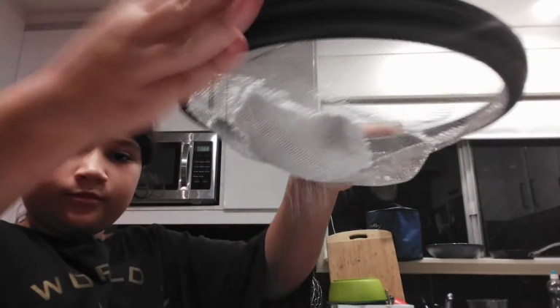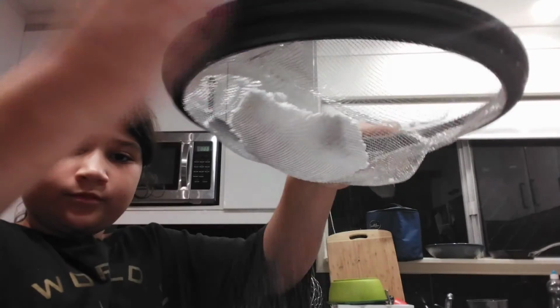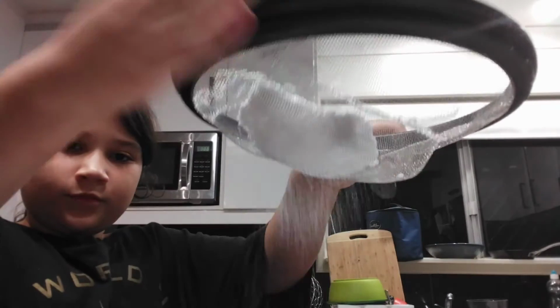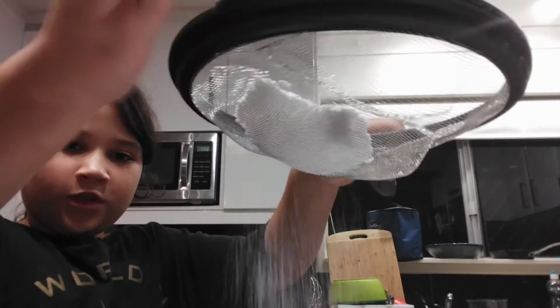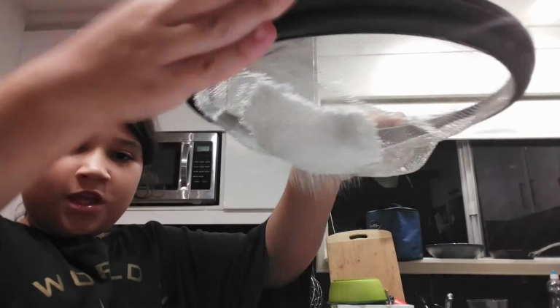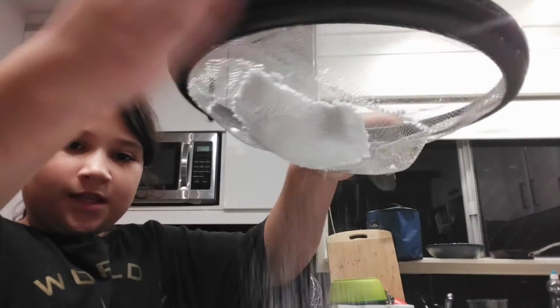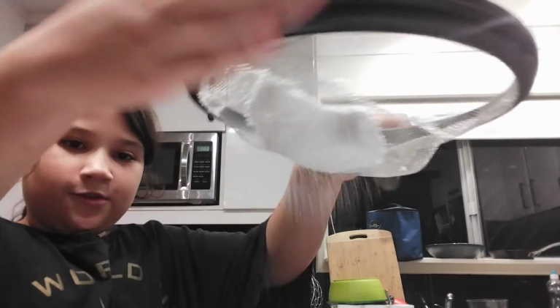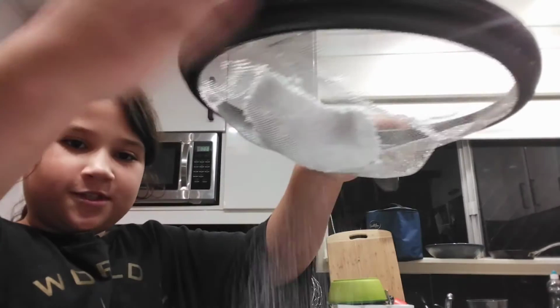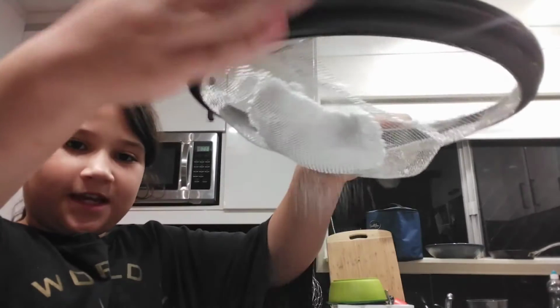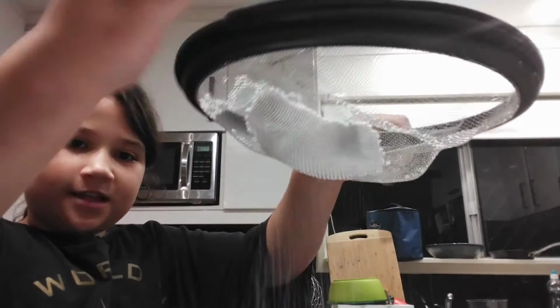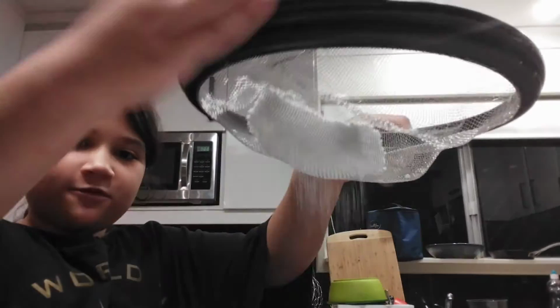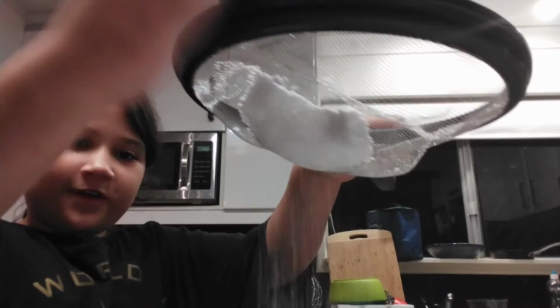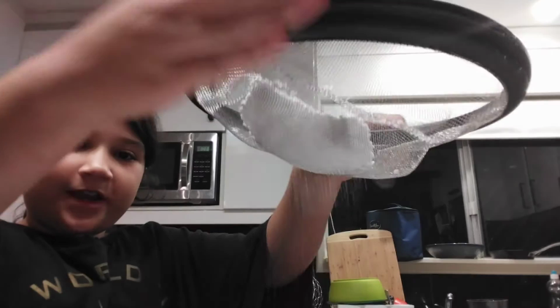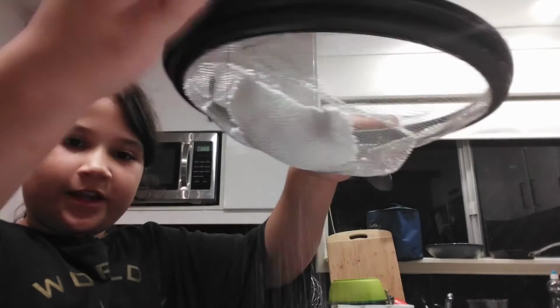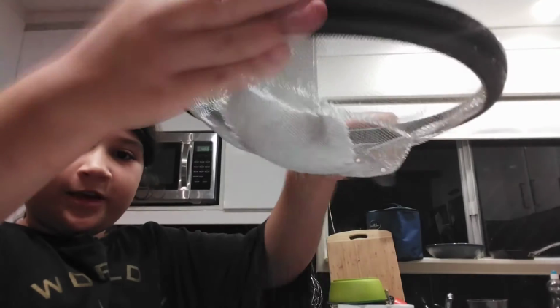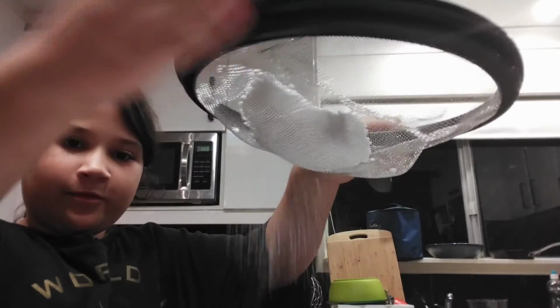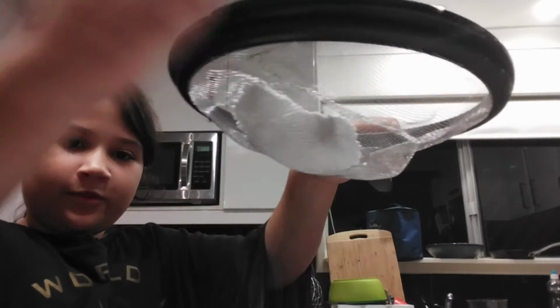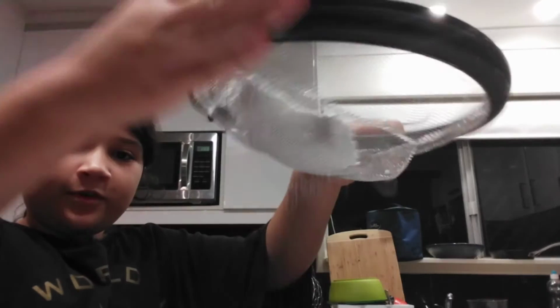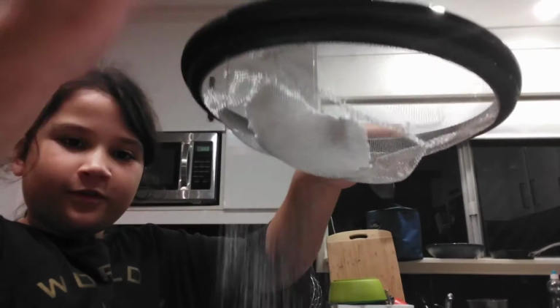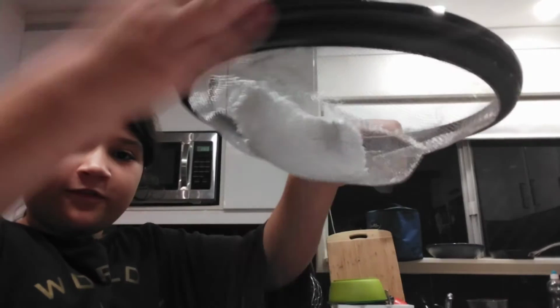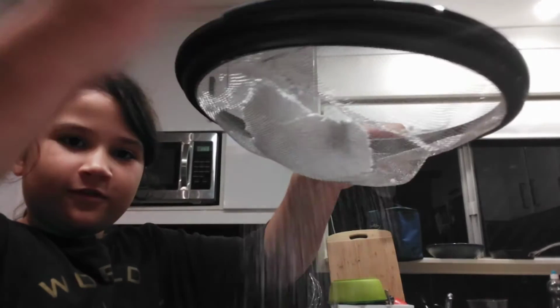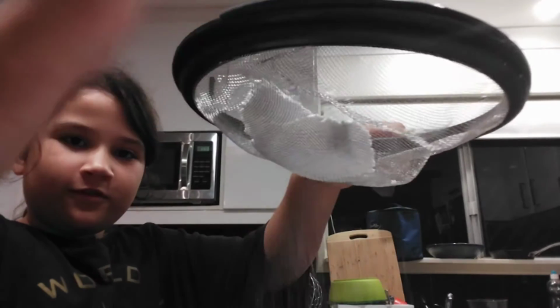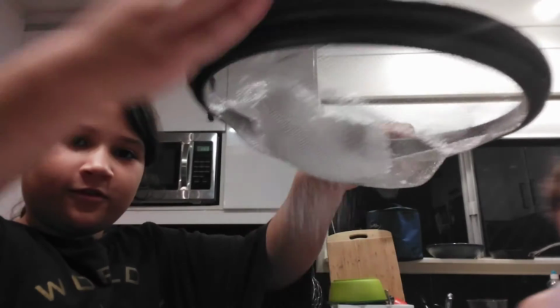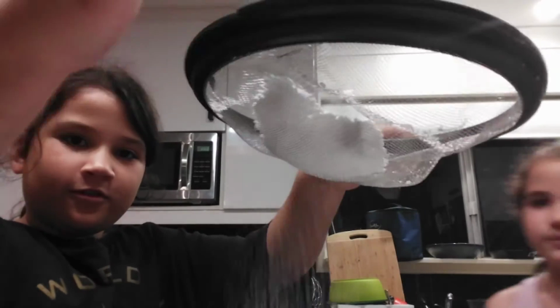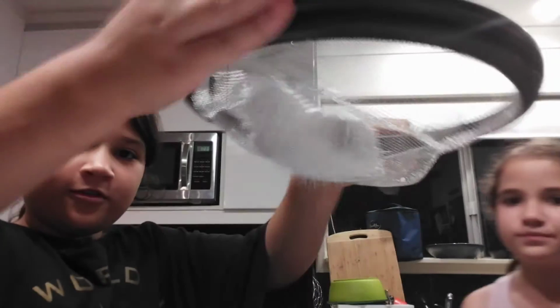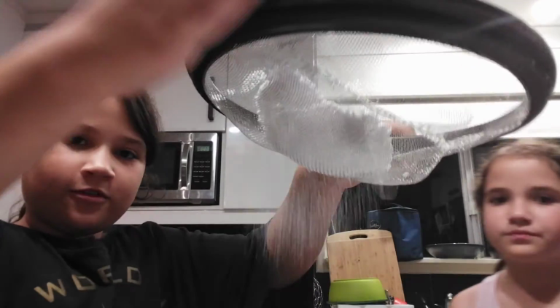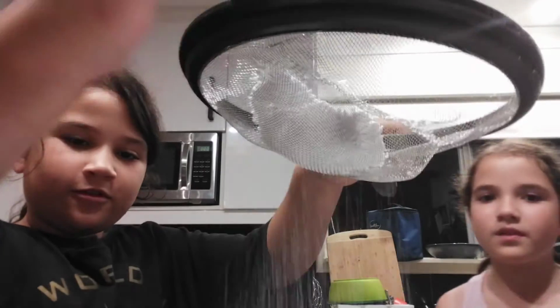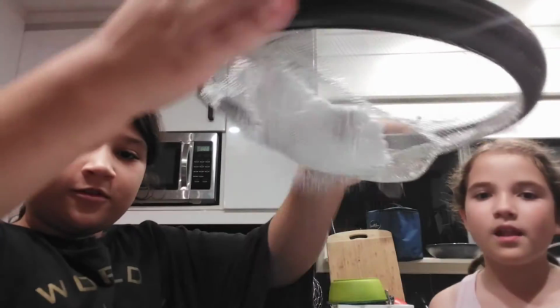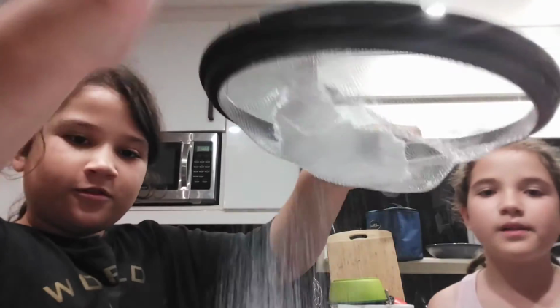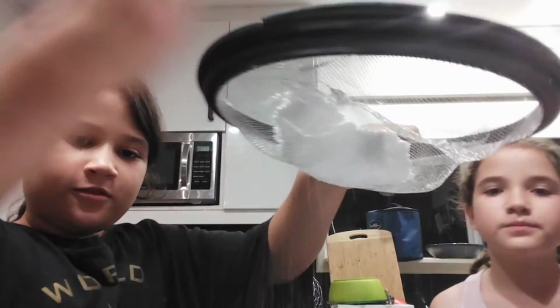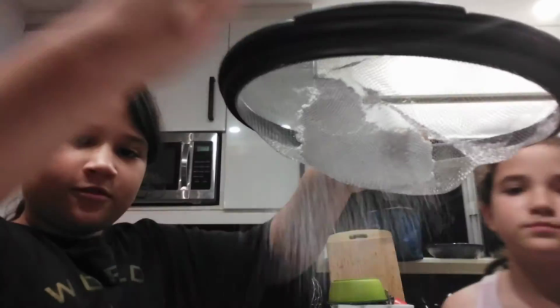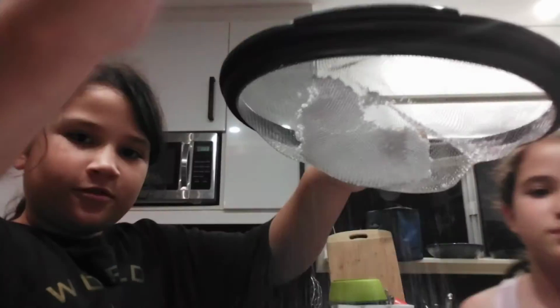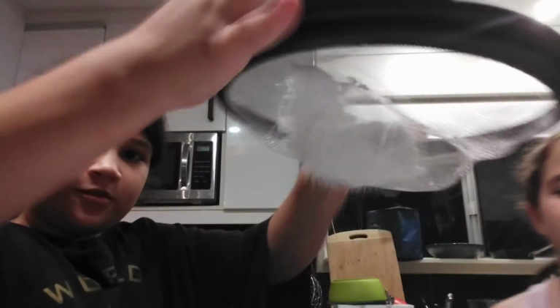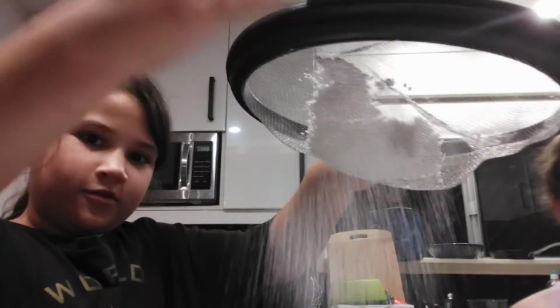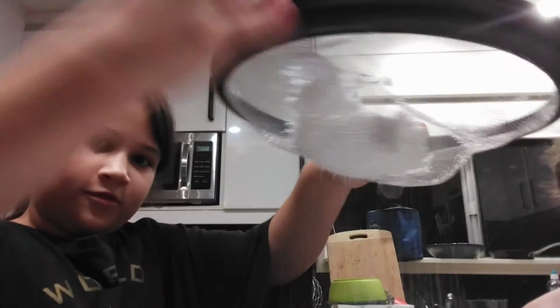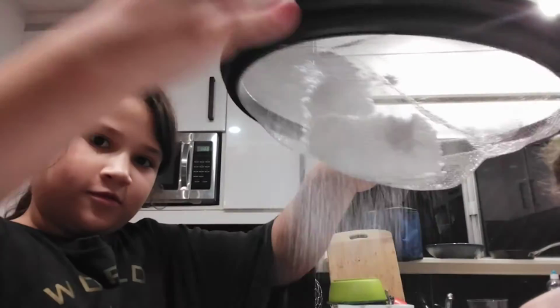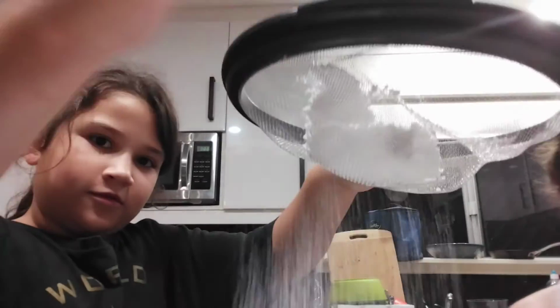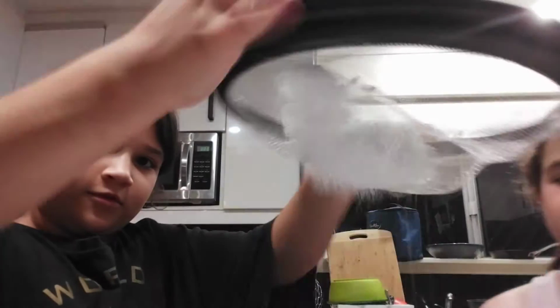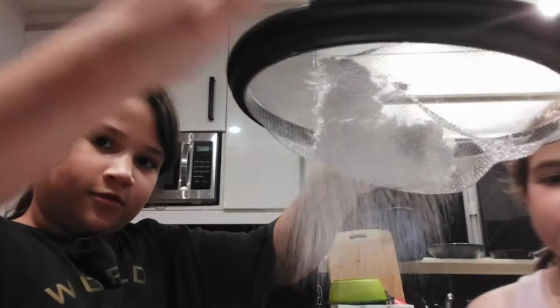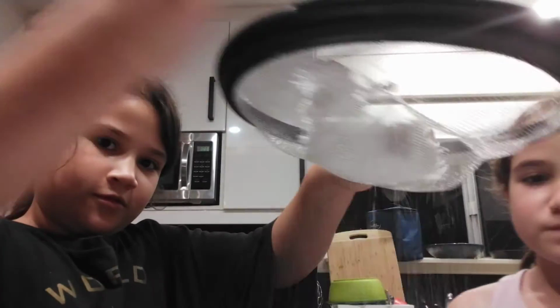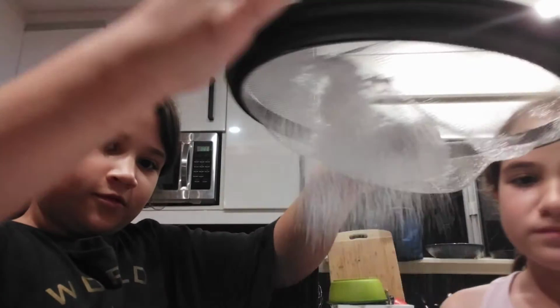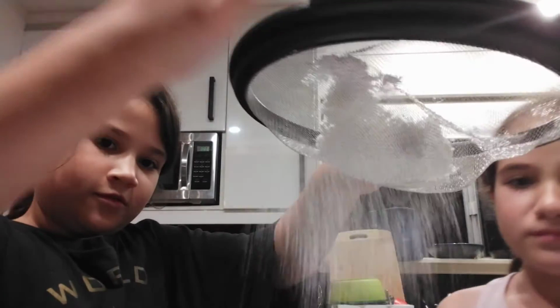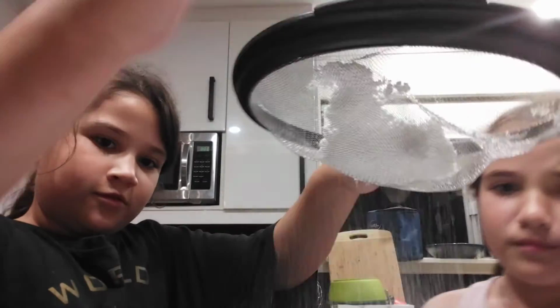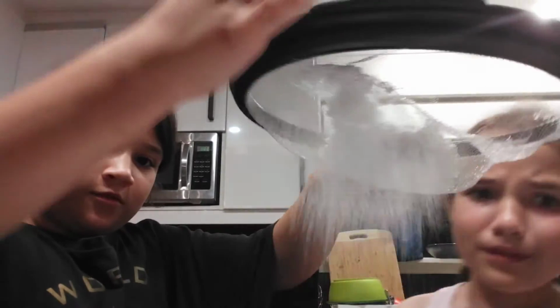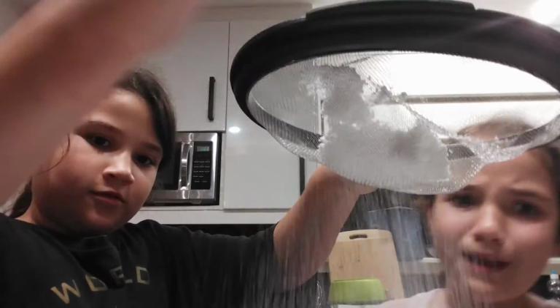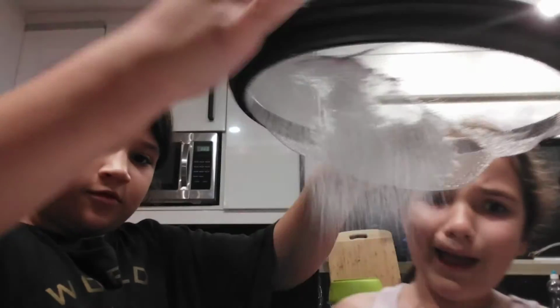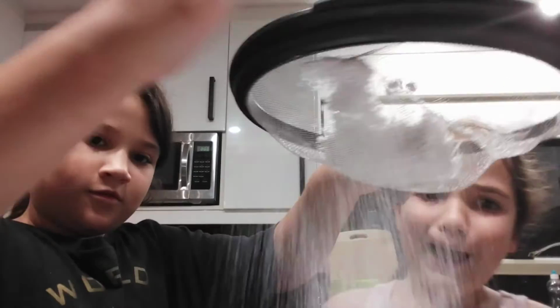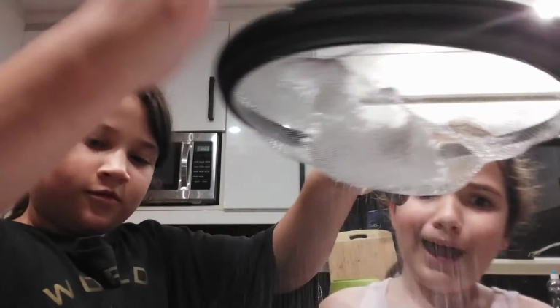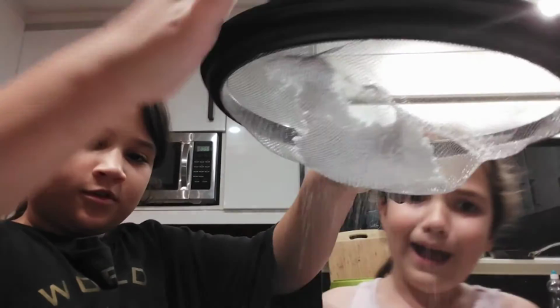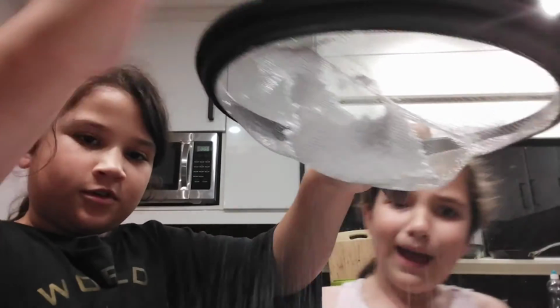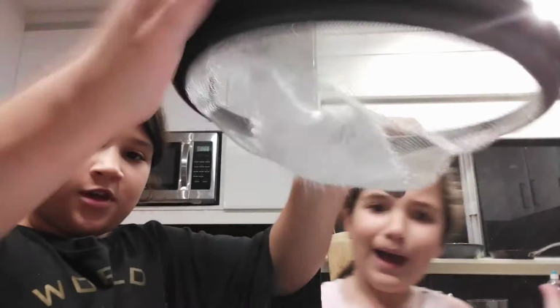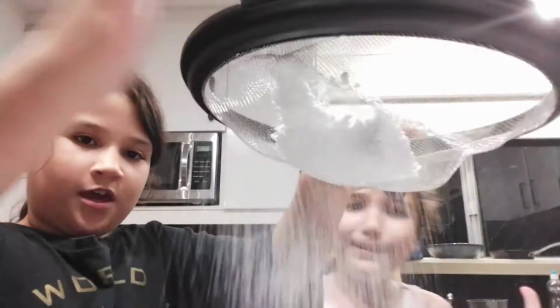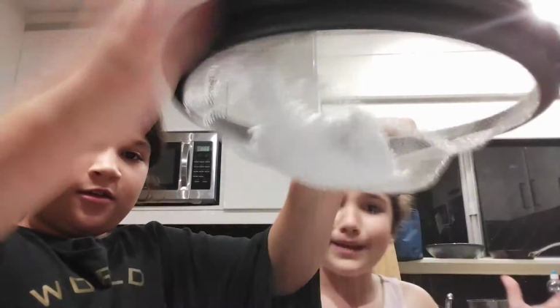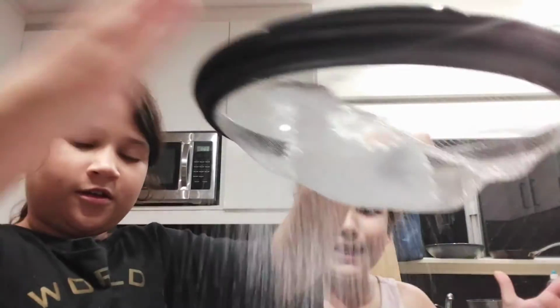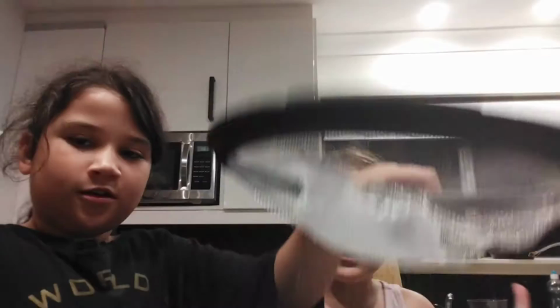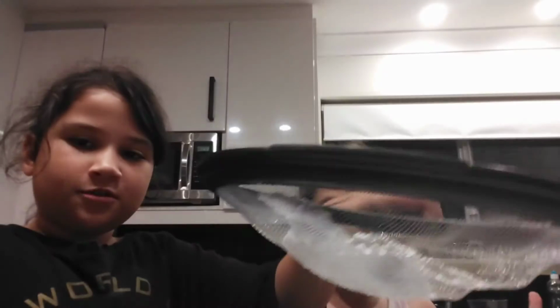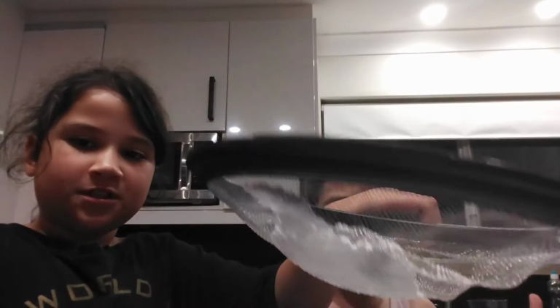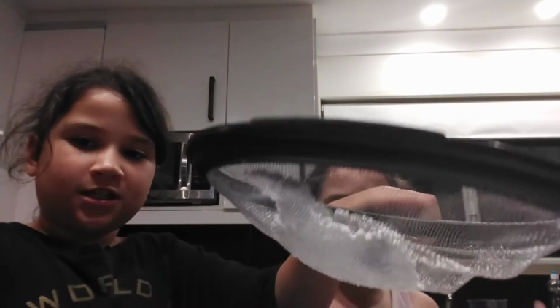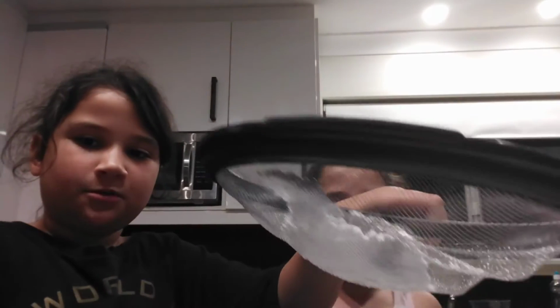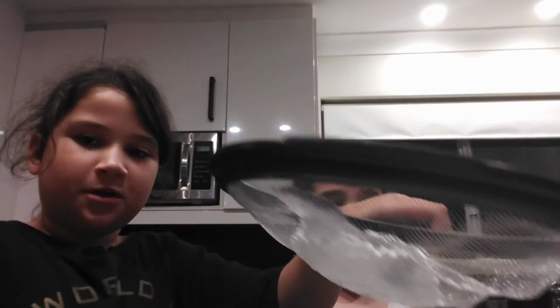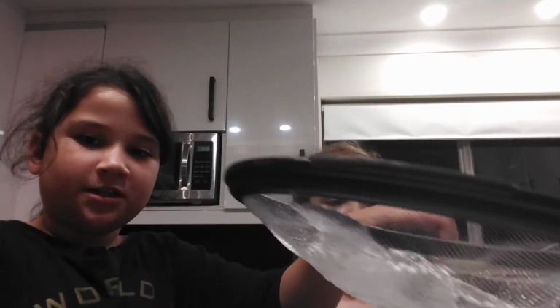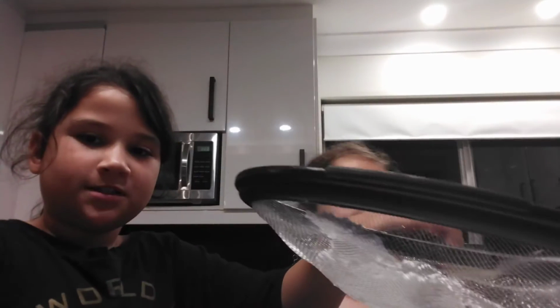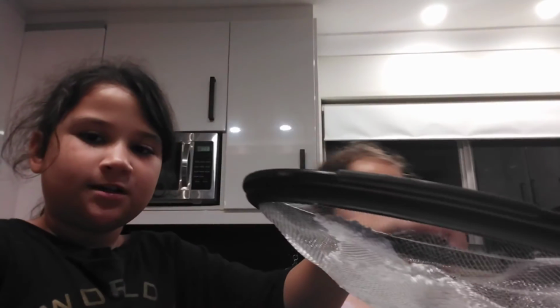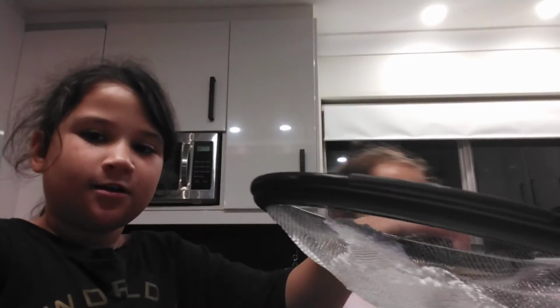It looks like it's raining! I'll see when it's done.